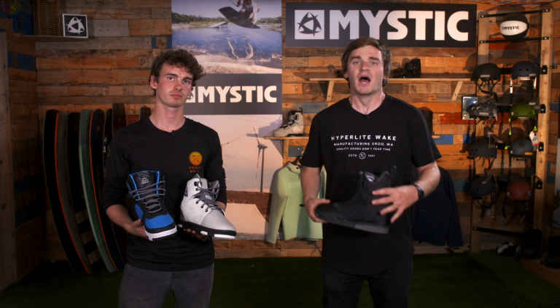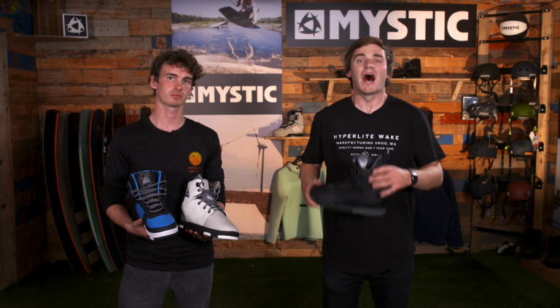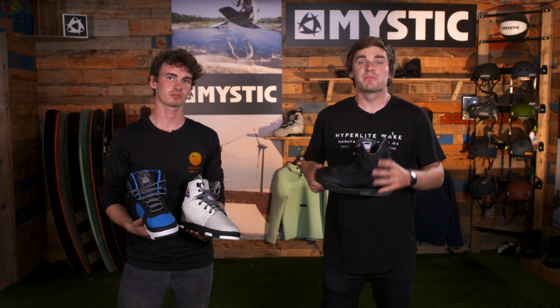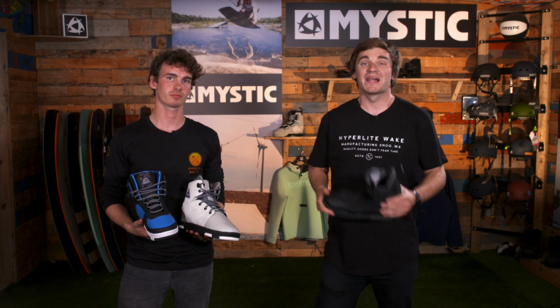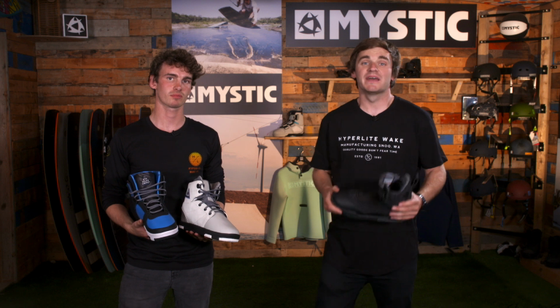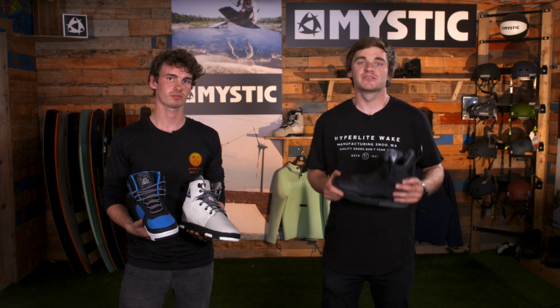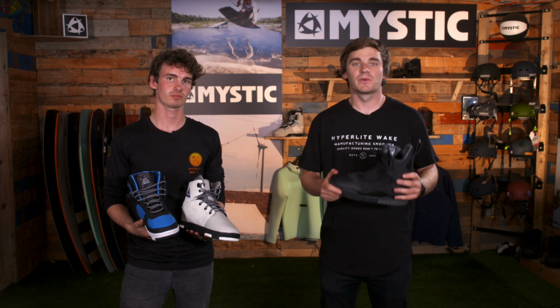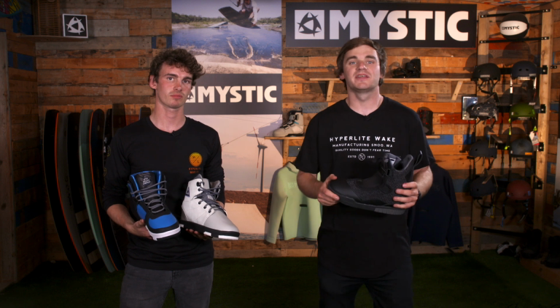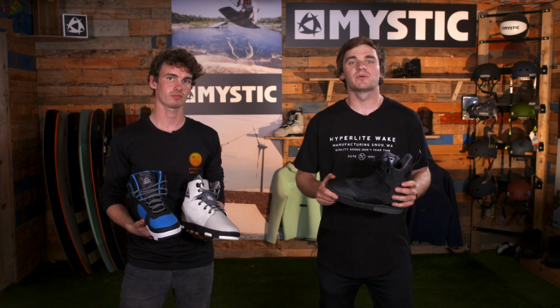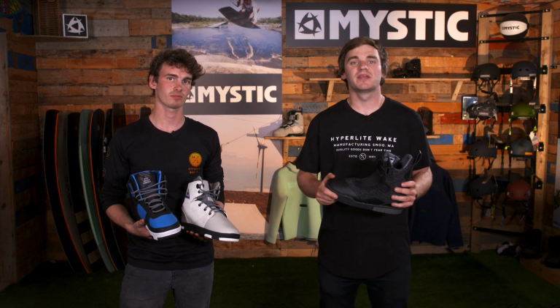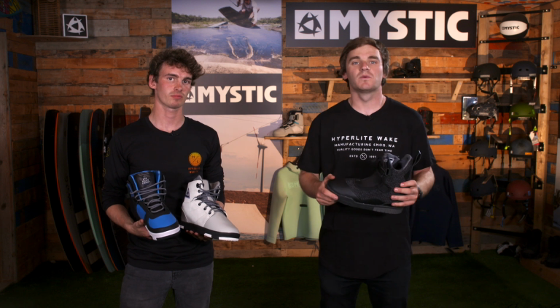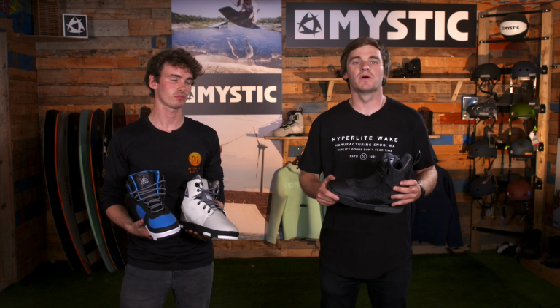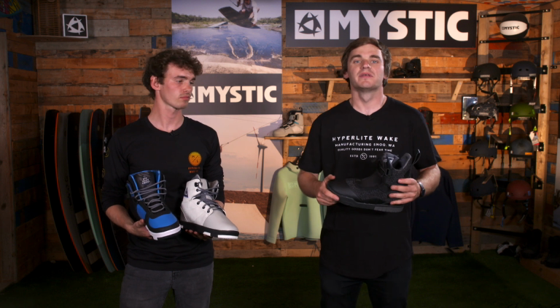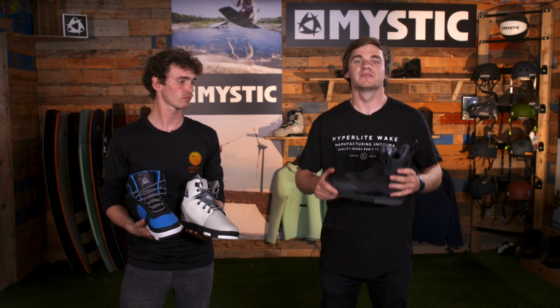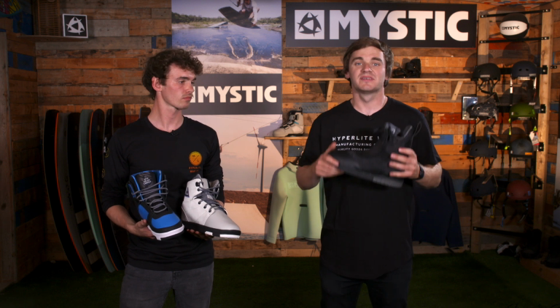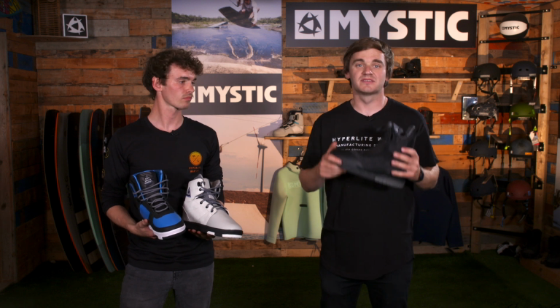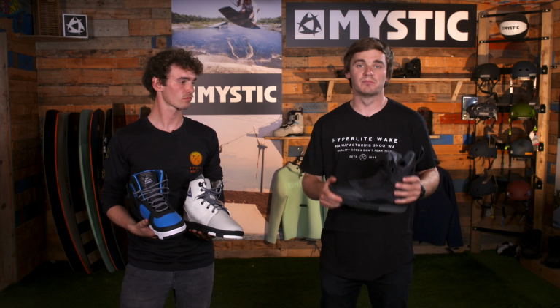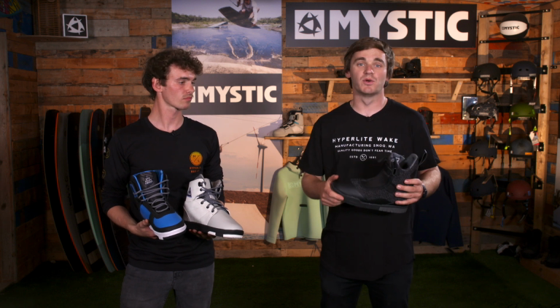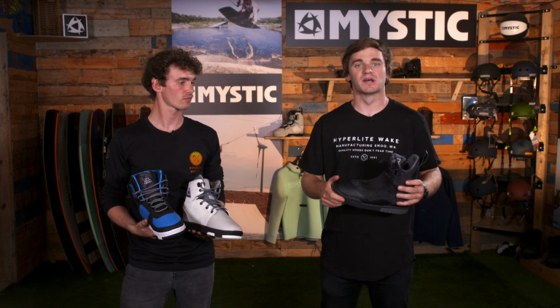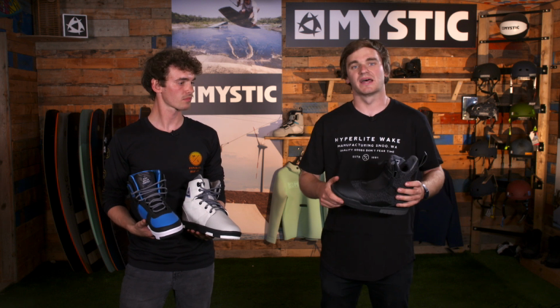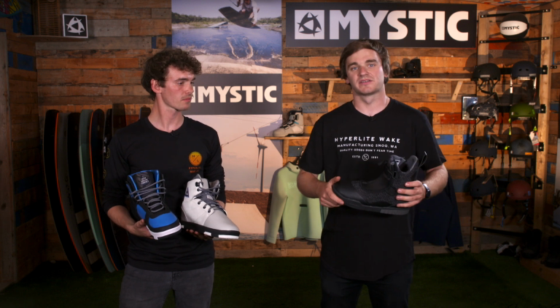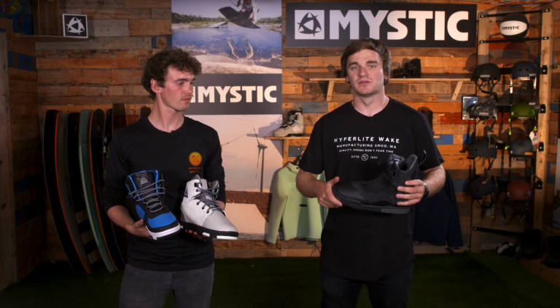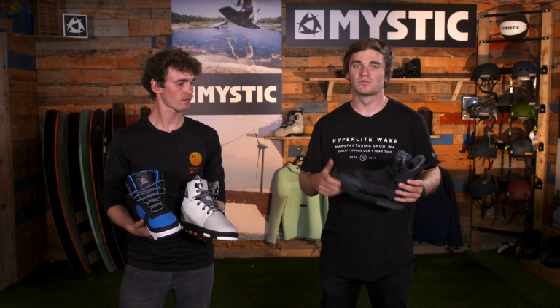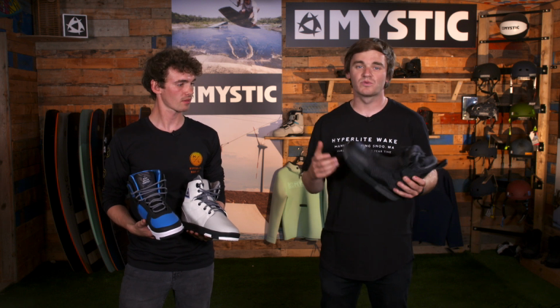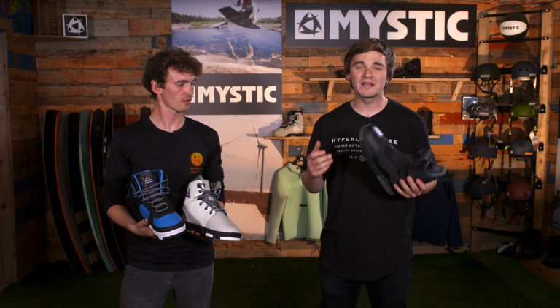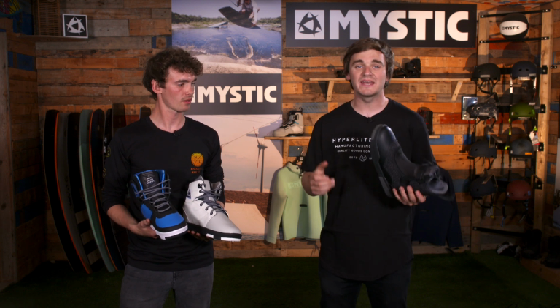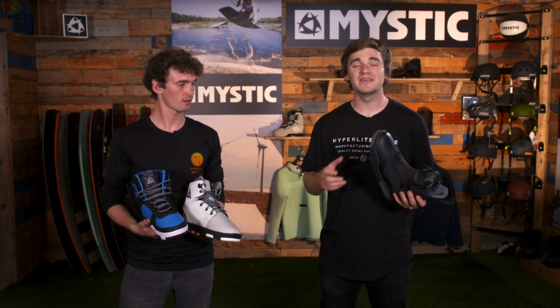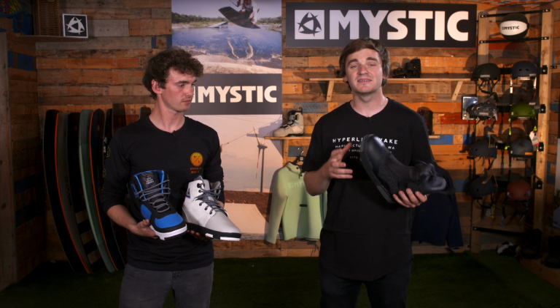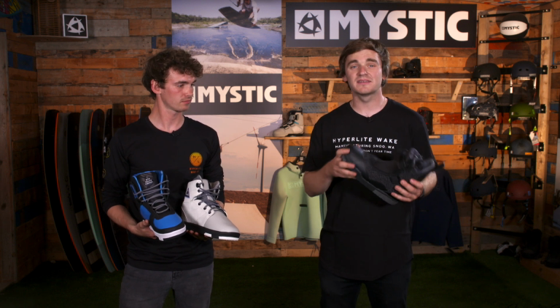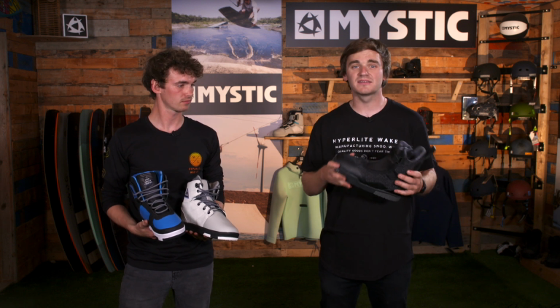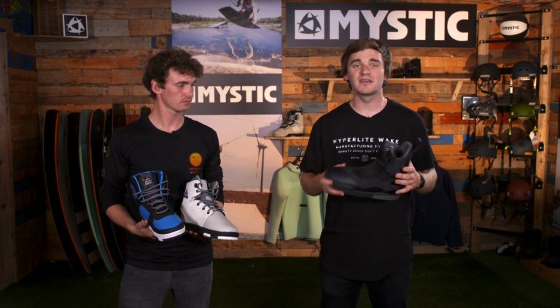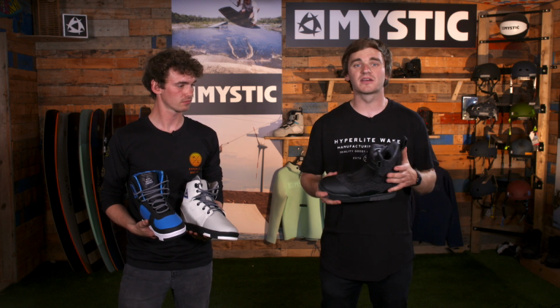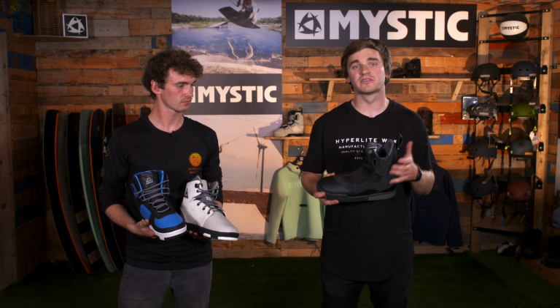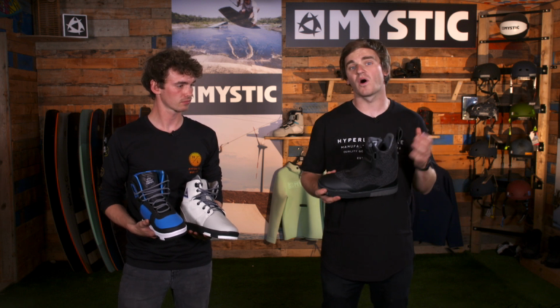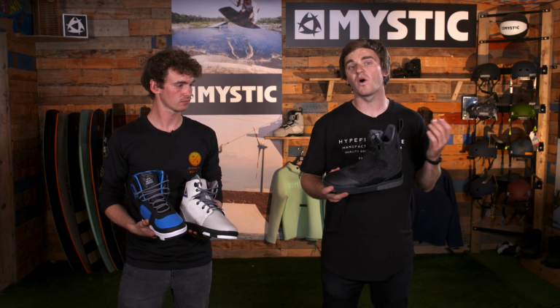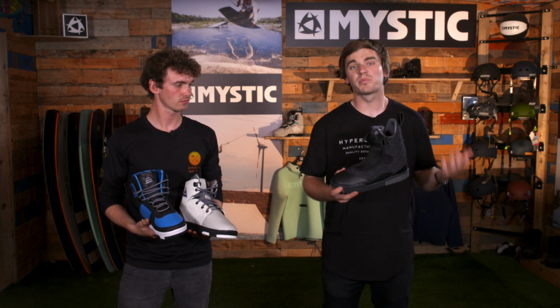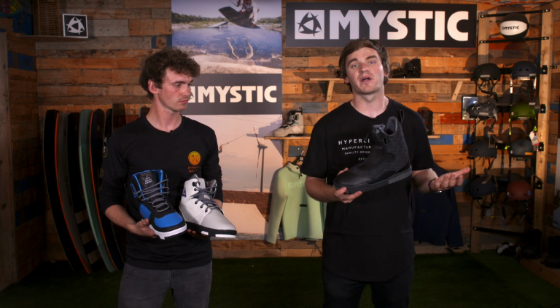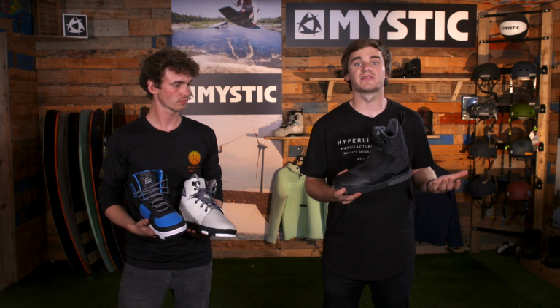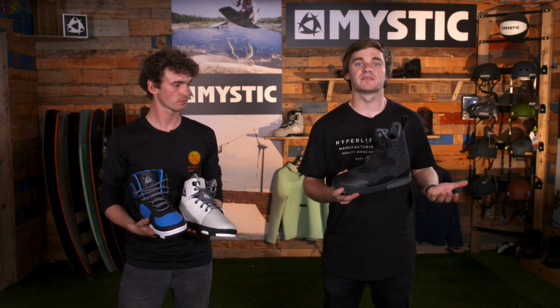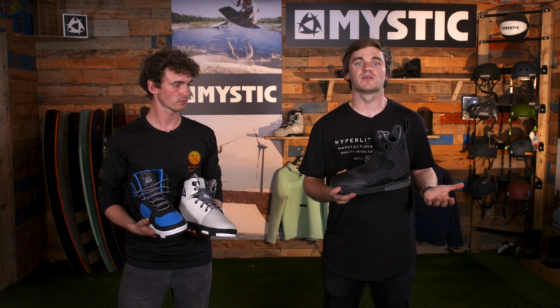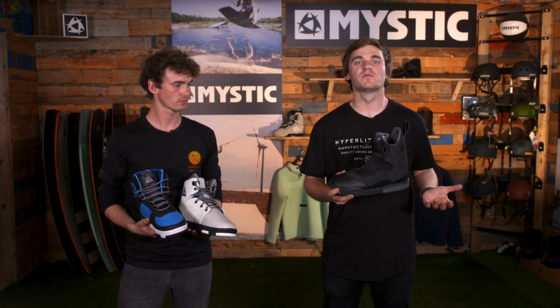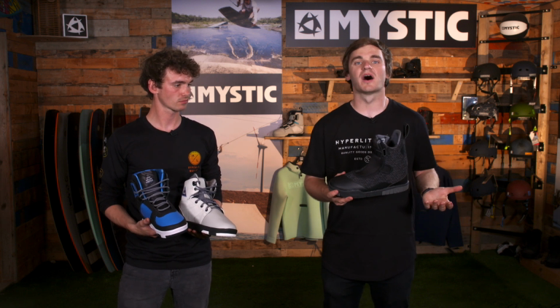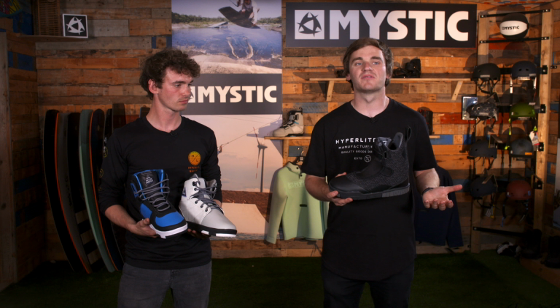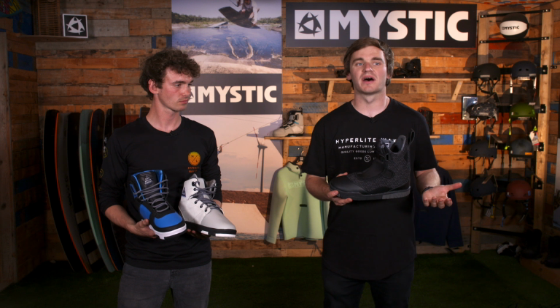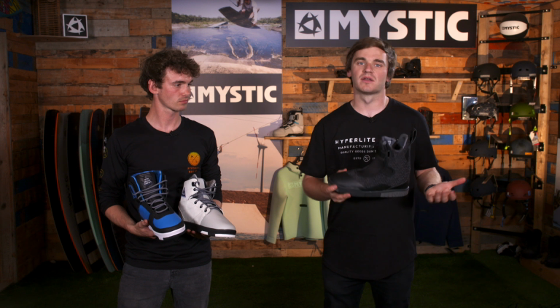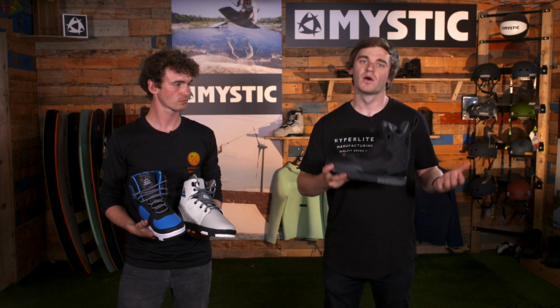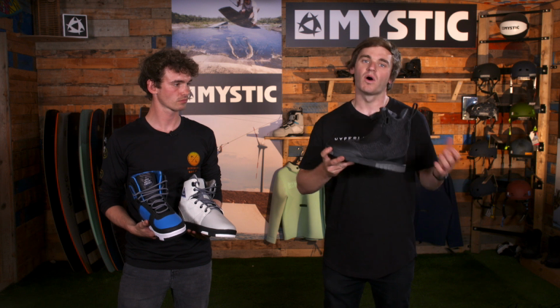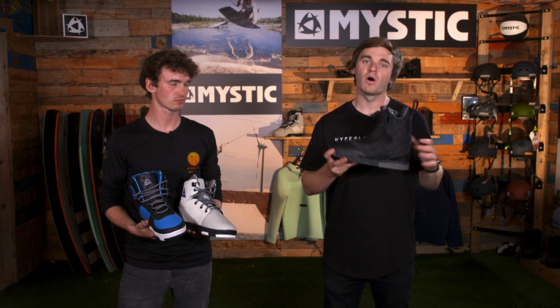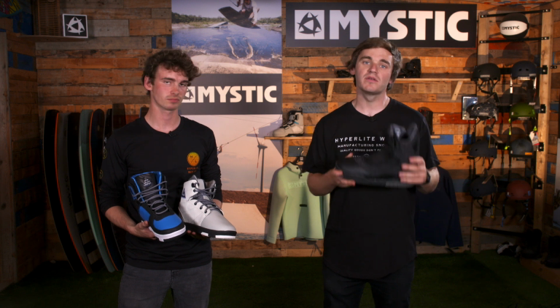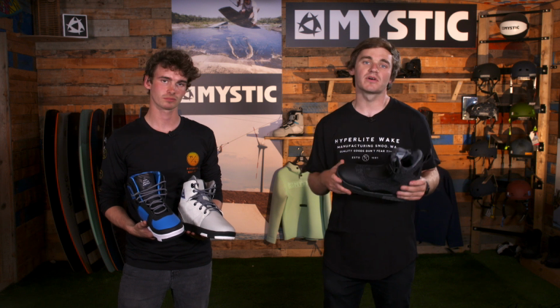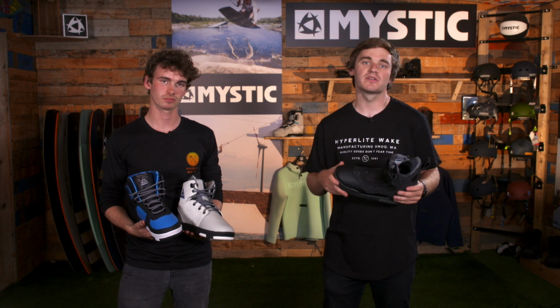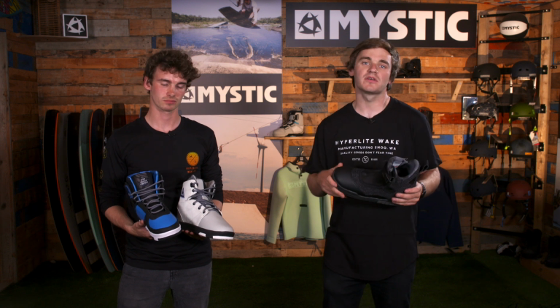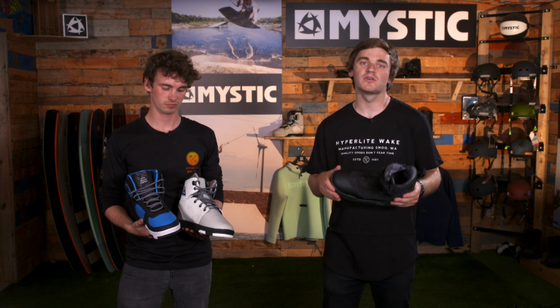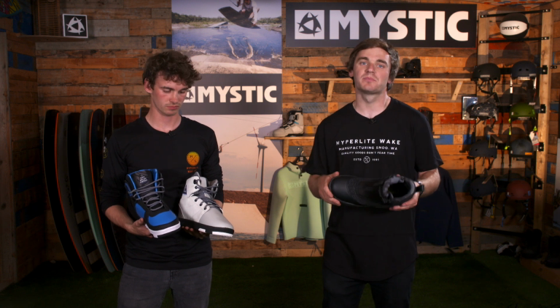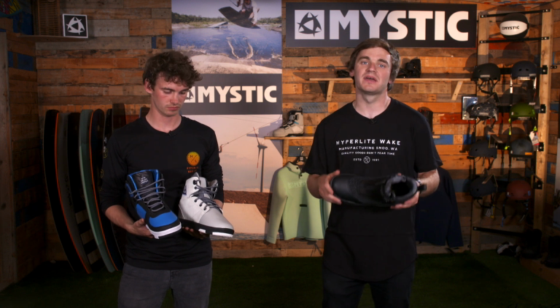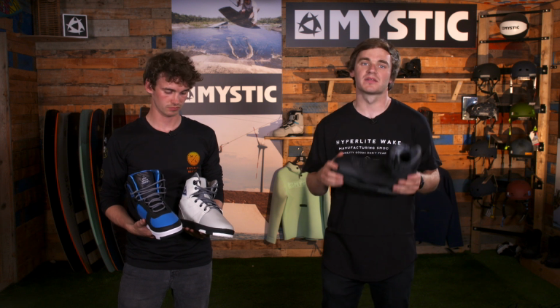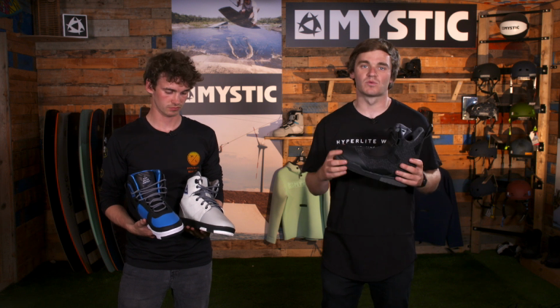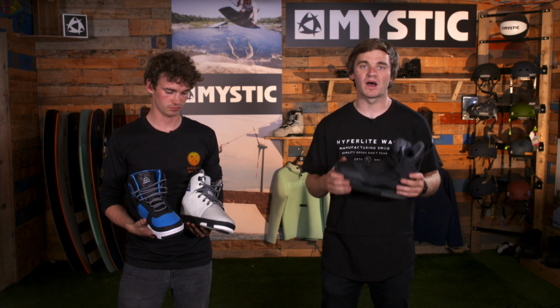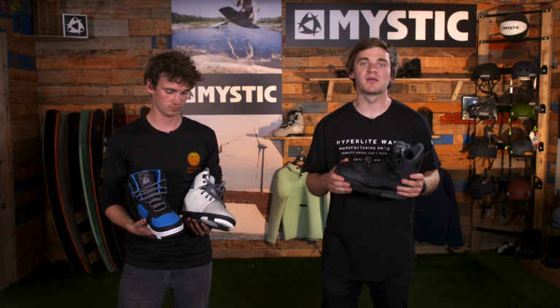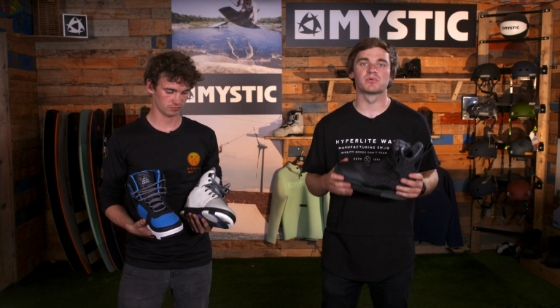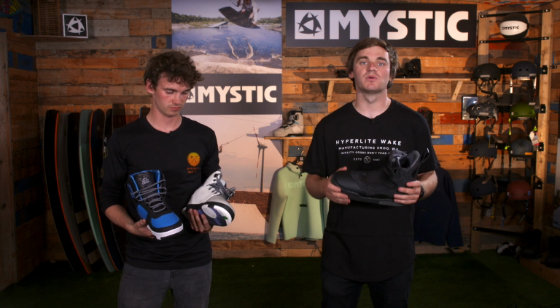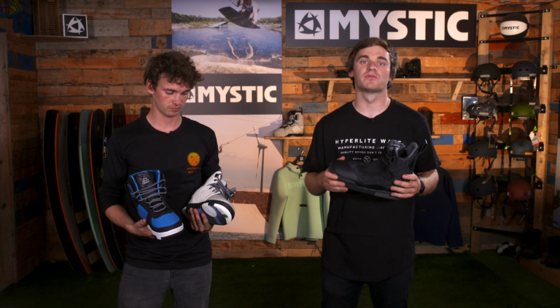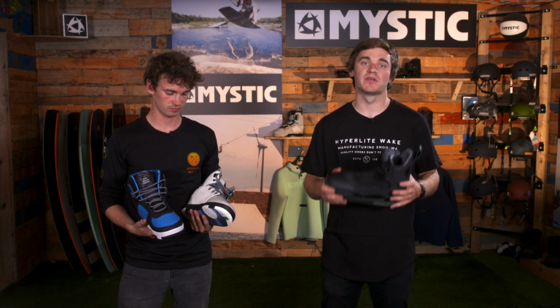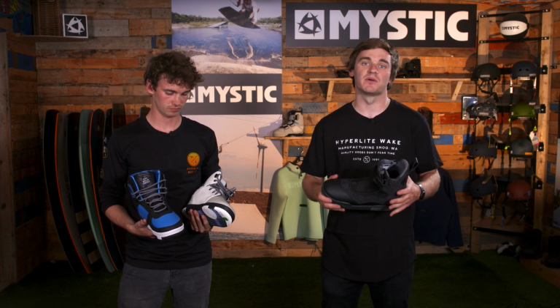Hyperlite 2021 system boot collection. Really easy this year because they're all priced at $259. All you've got to do is pick the right boot for you.